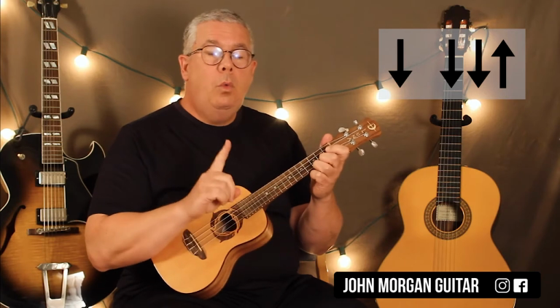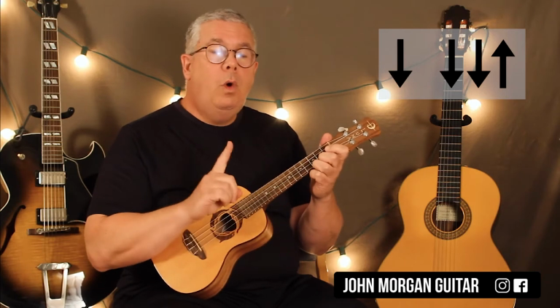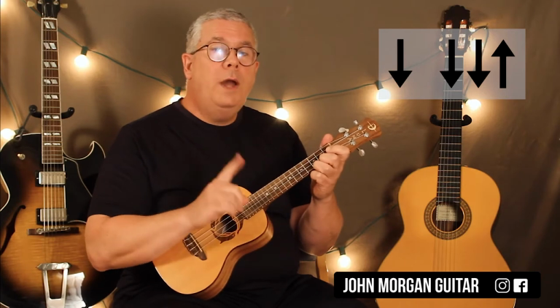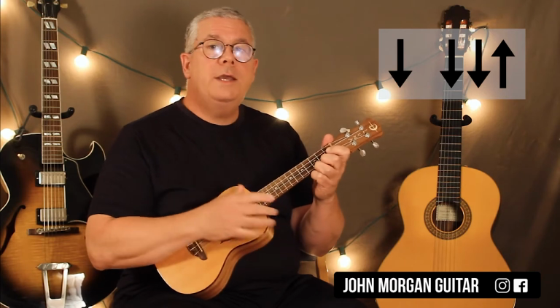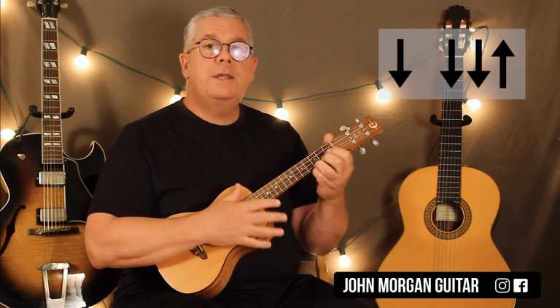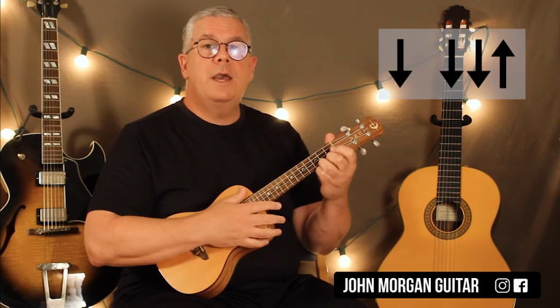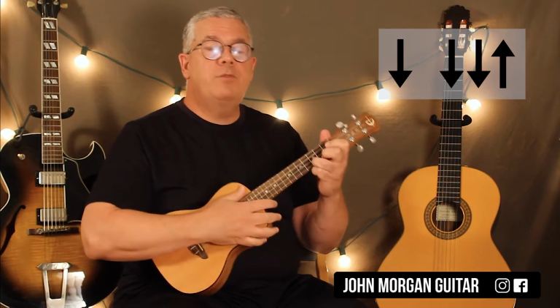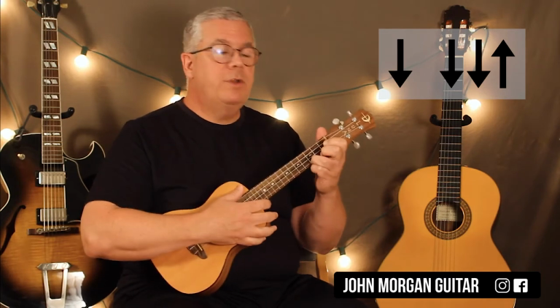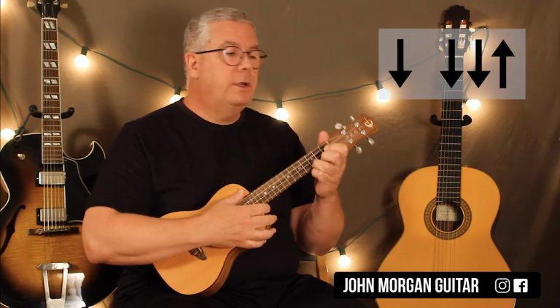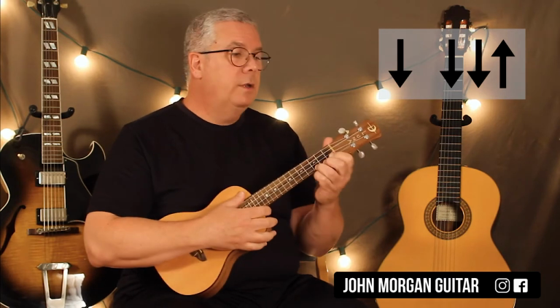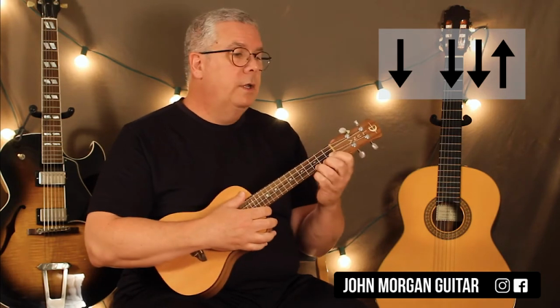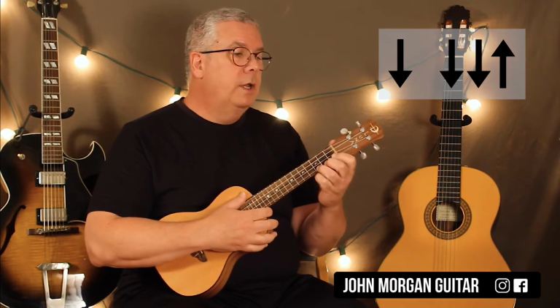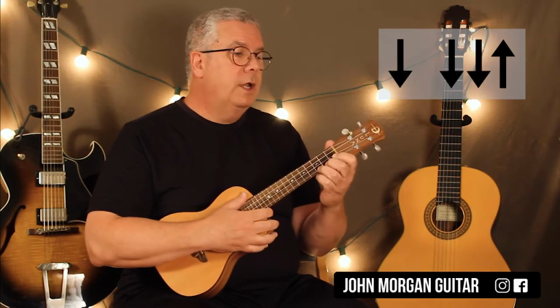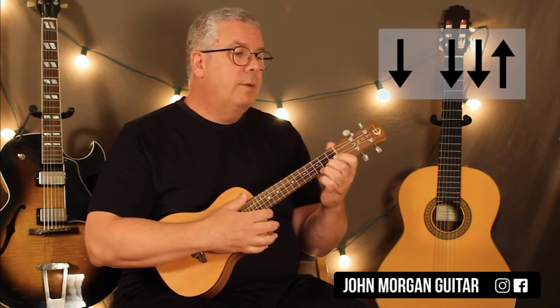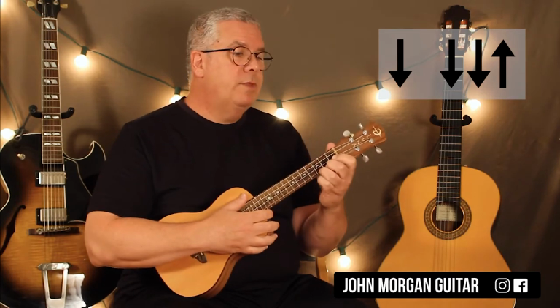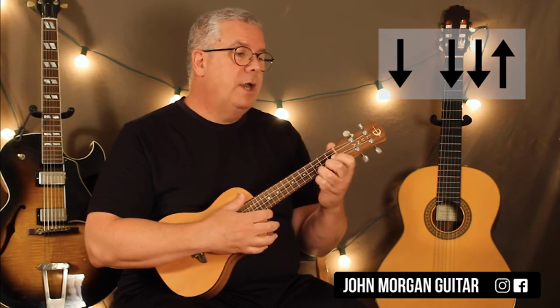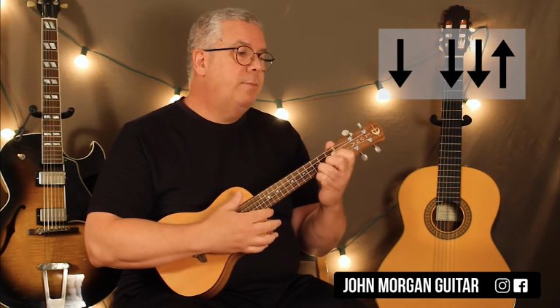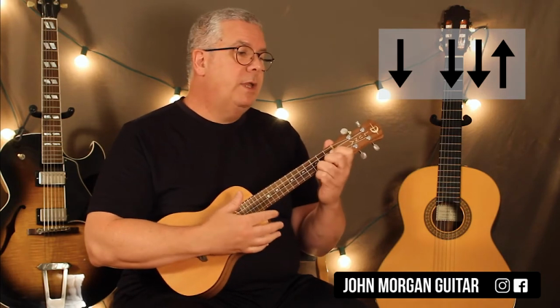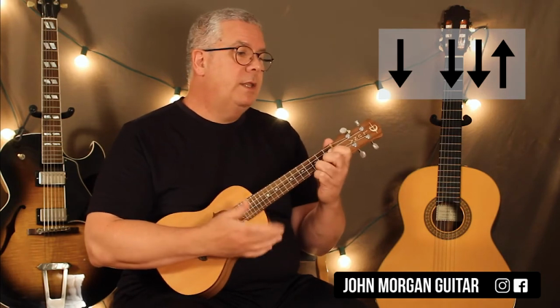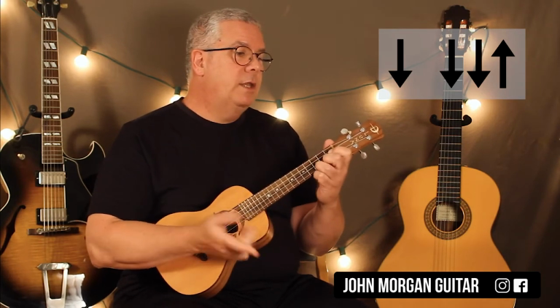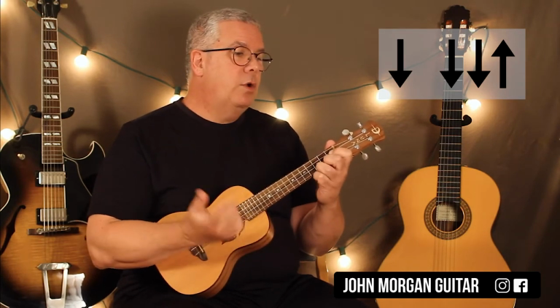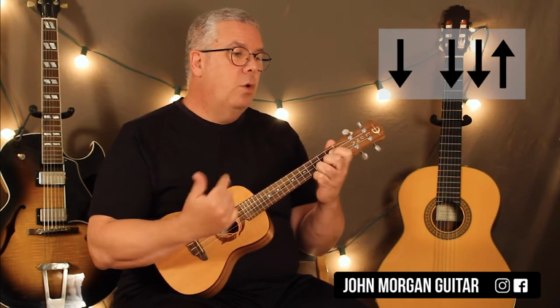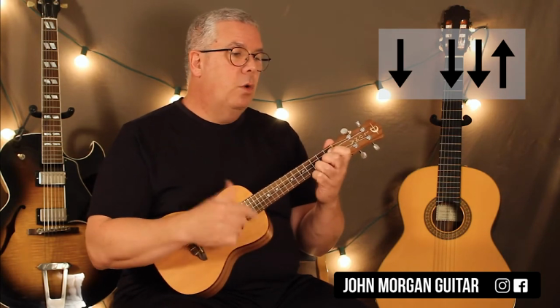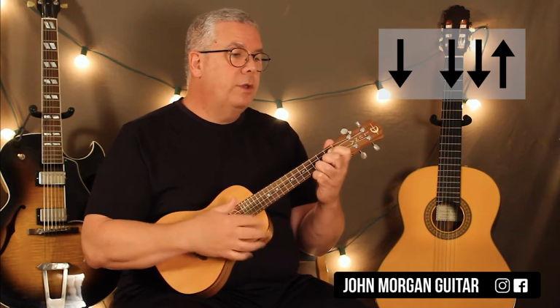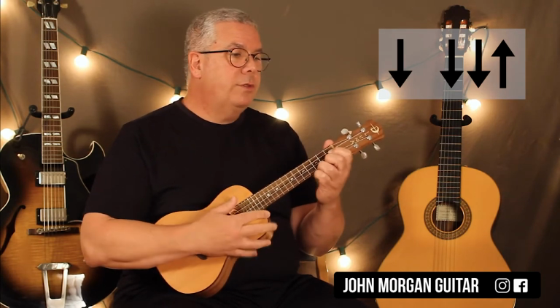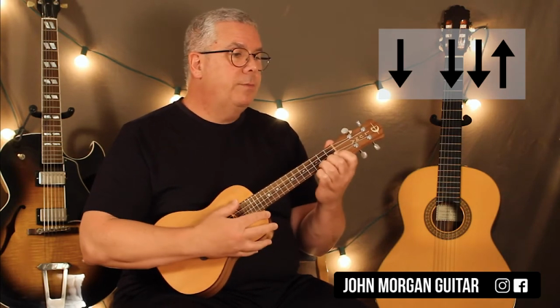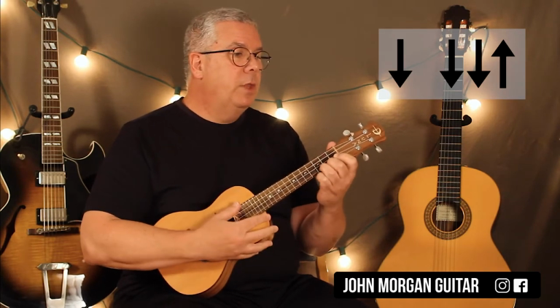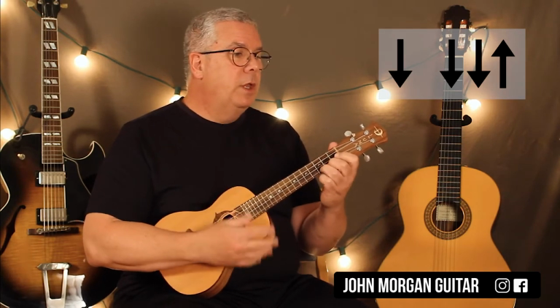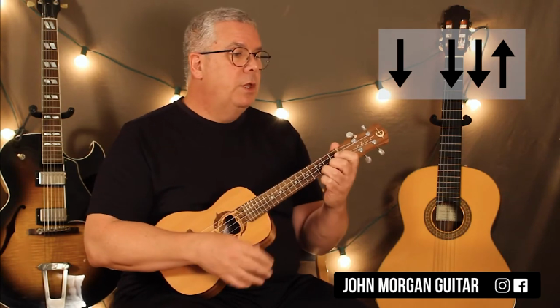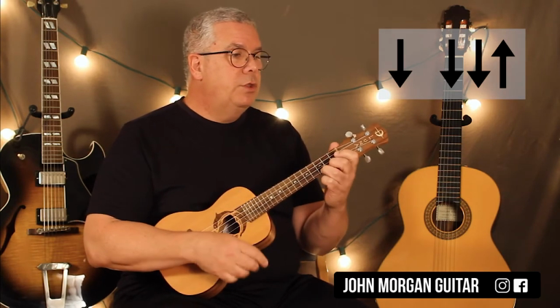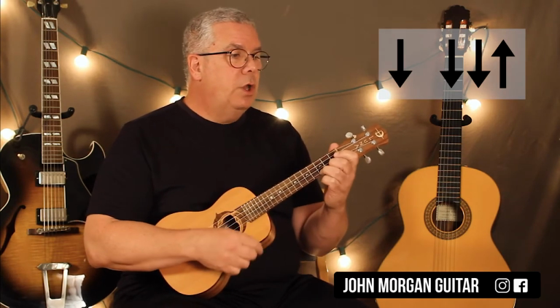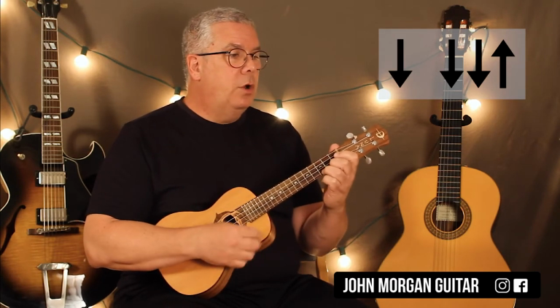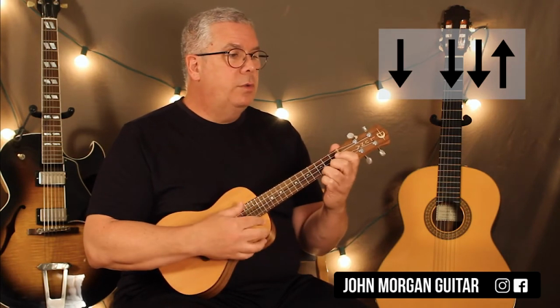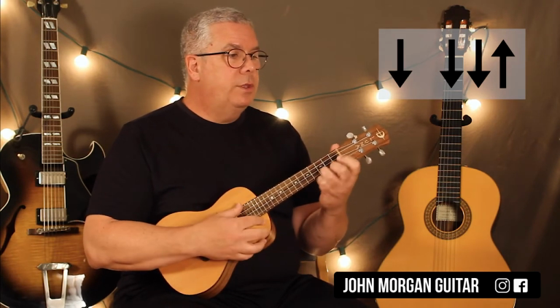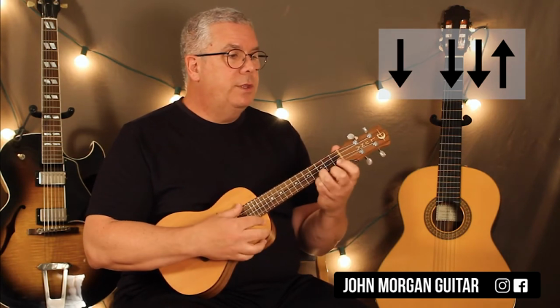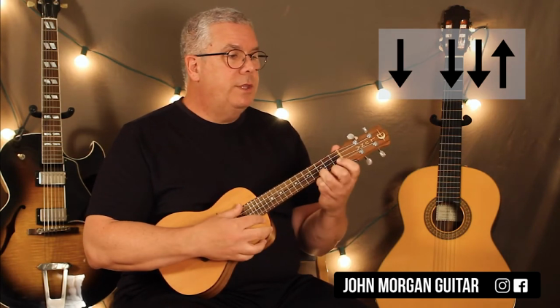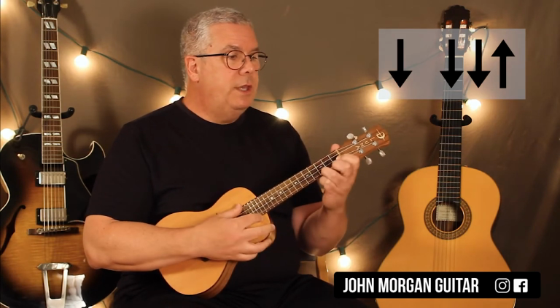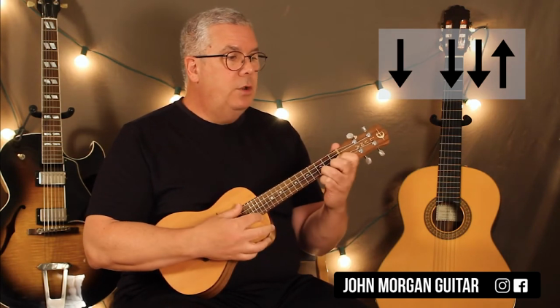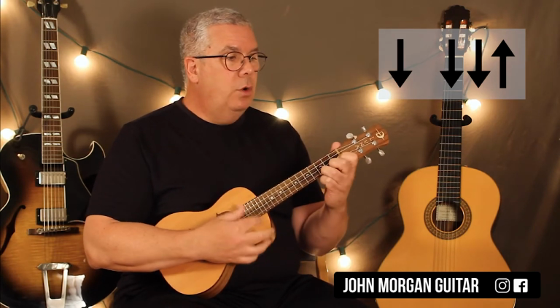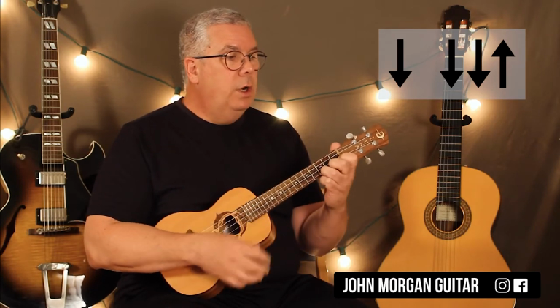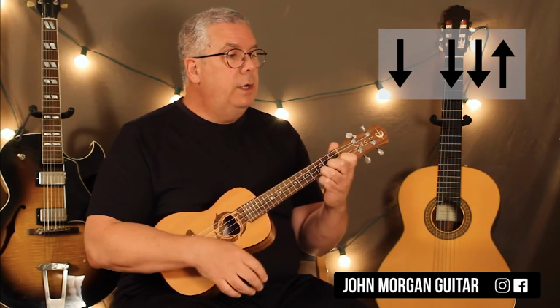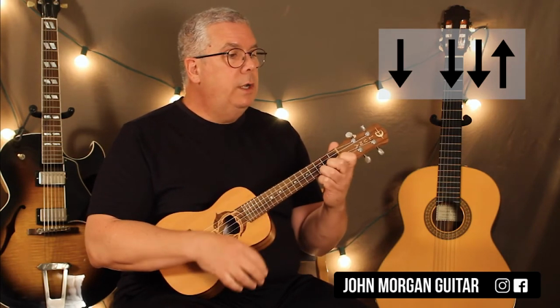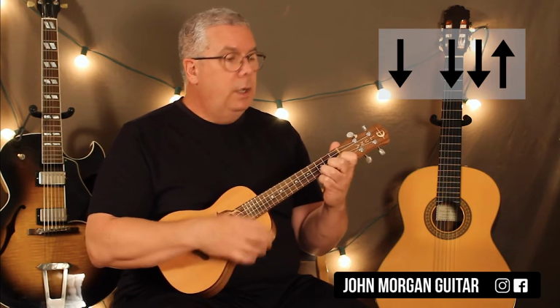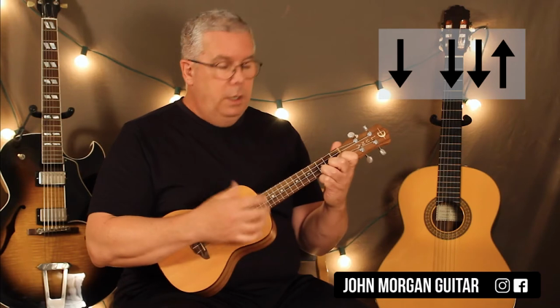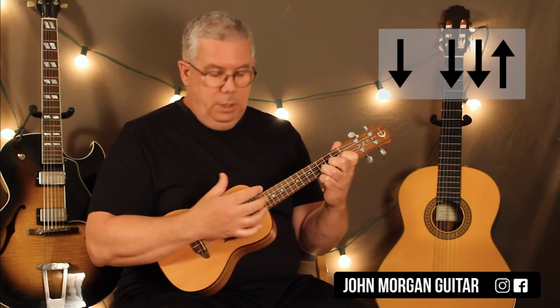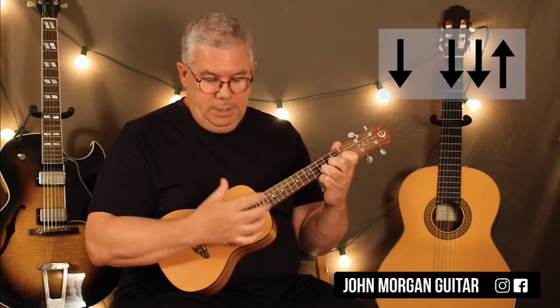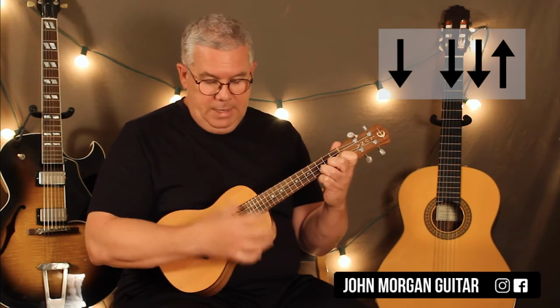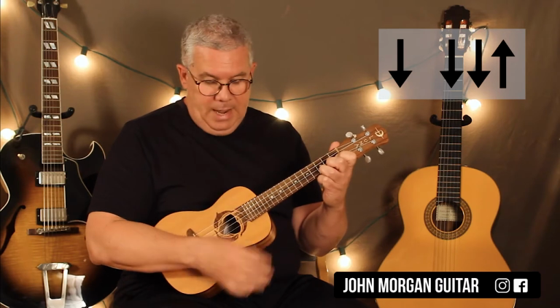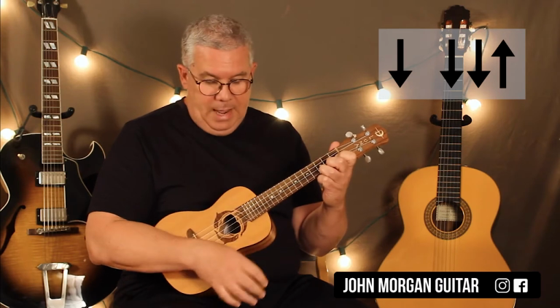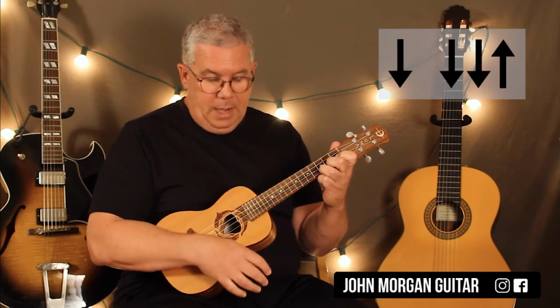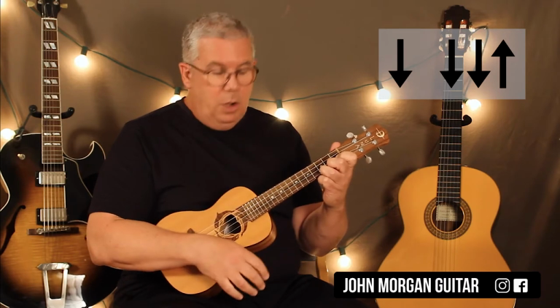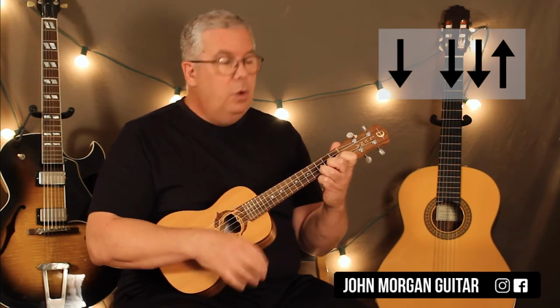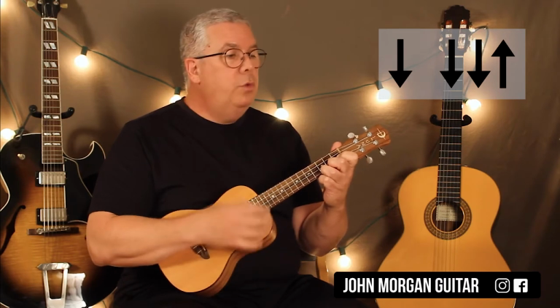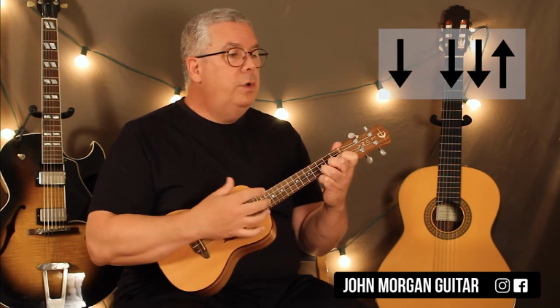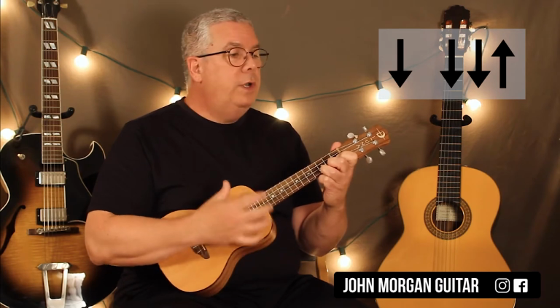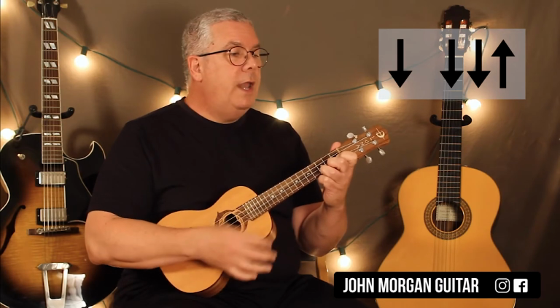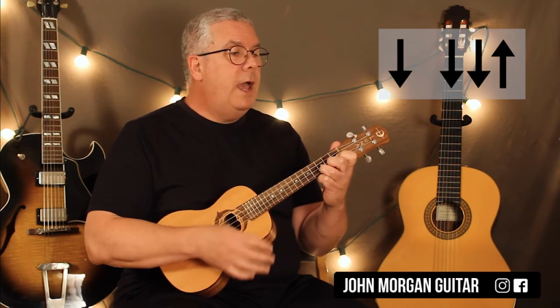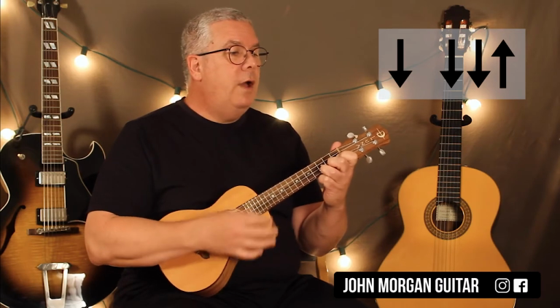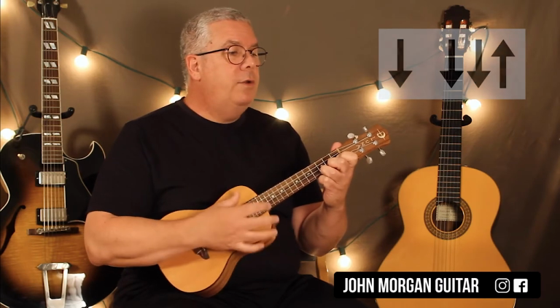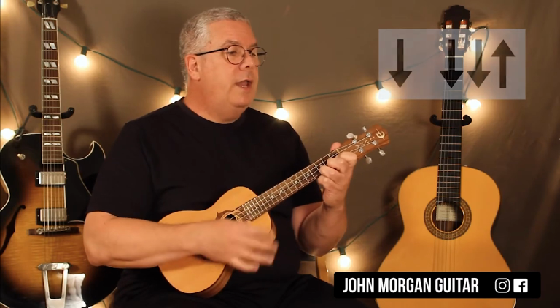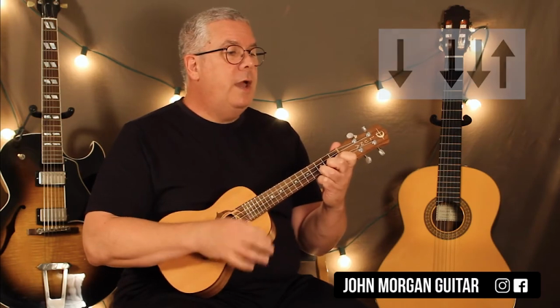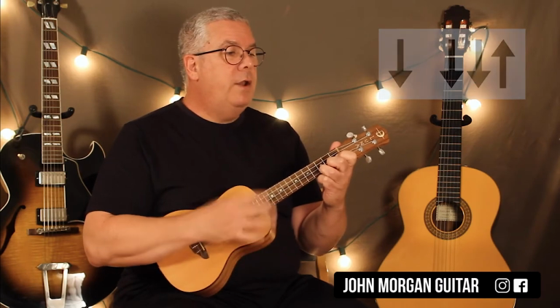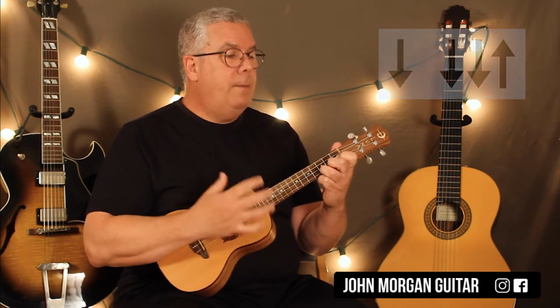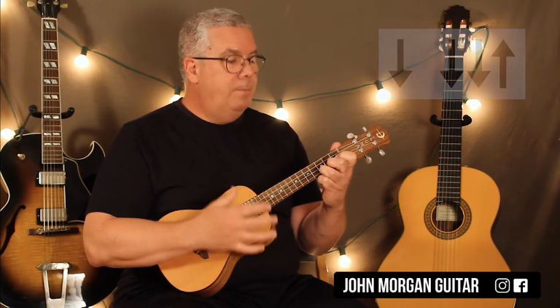One exception comes up in the chorus. So the C chord: down, down, down, up.